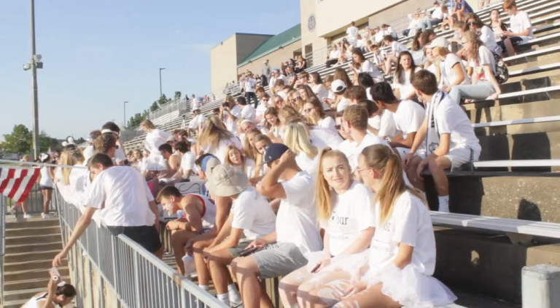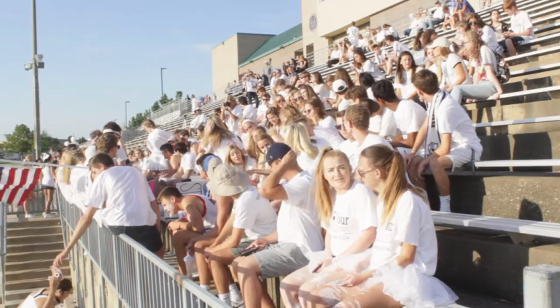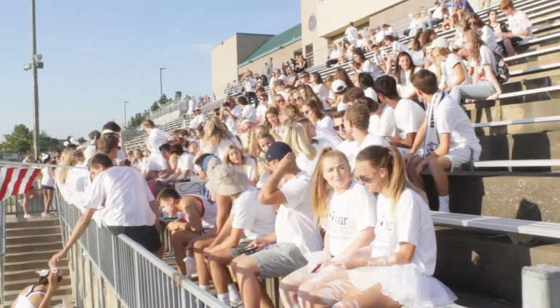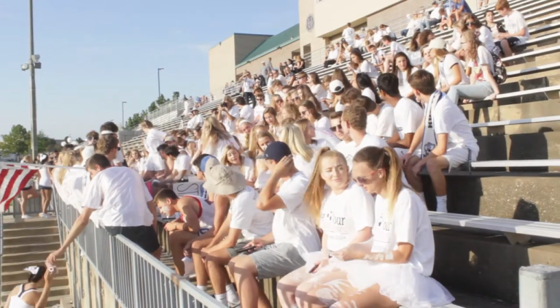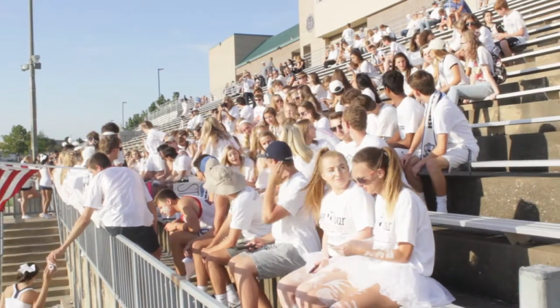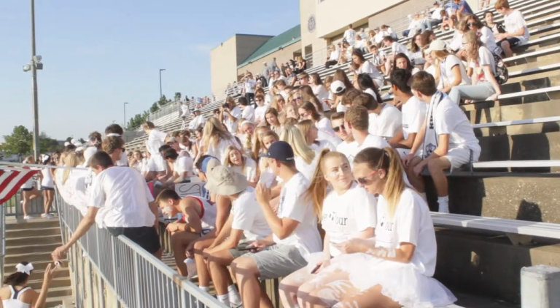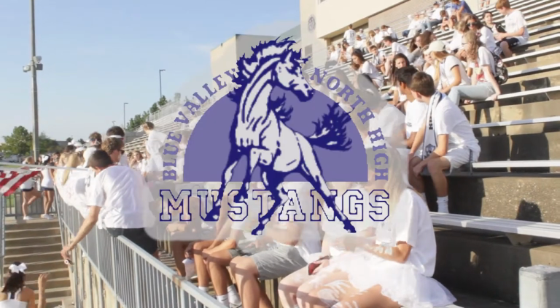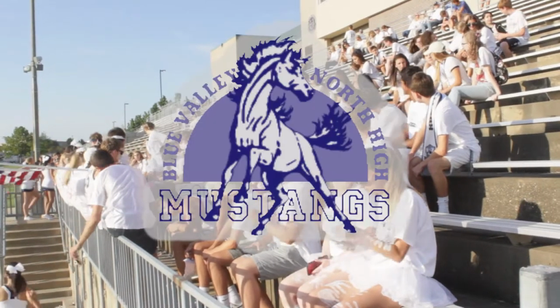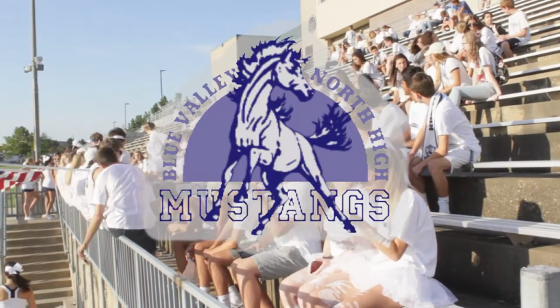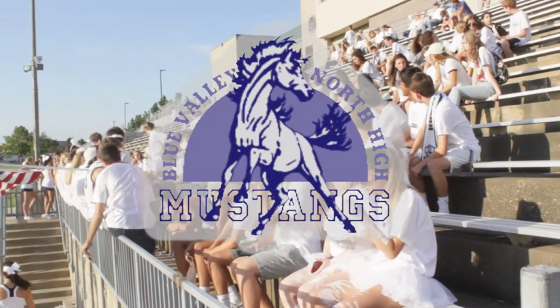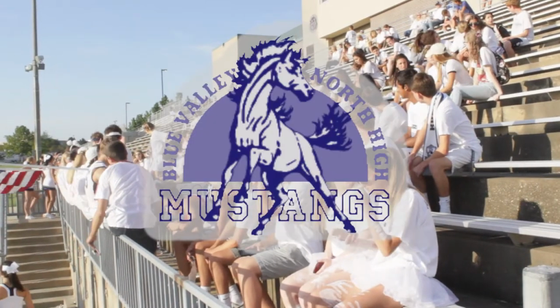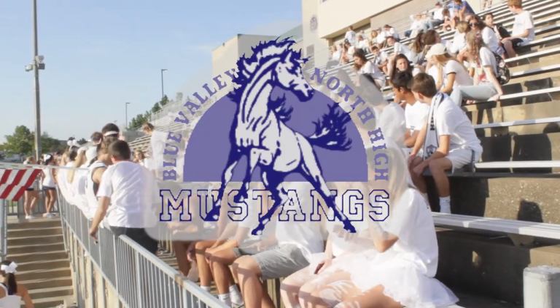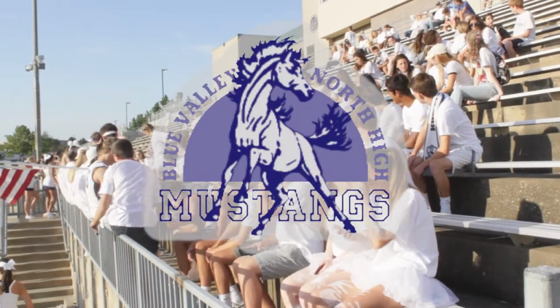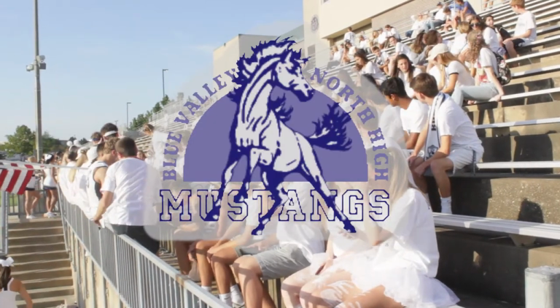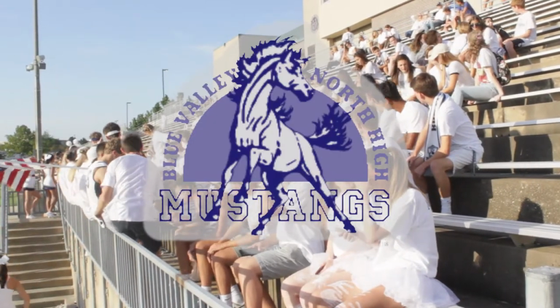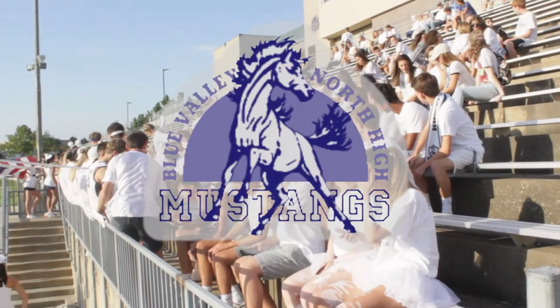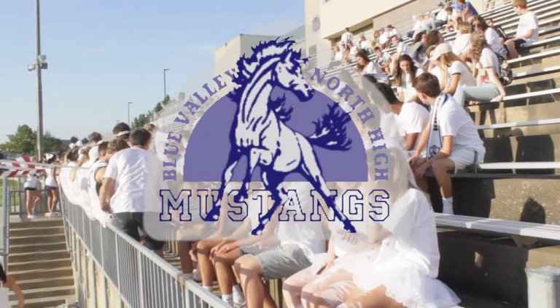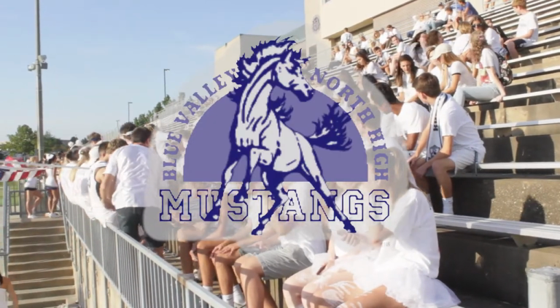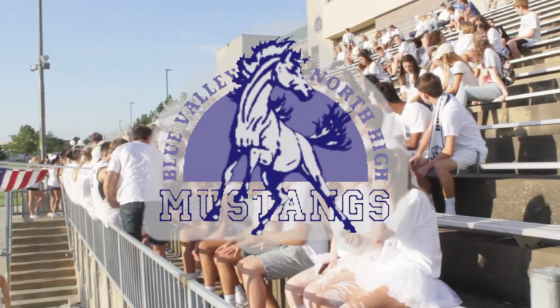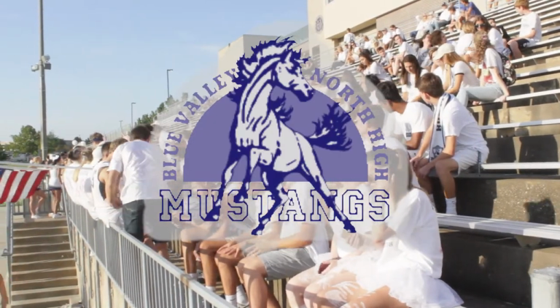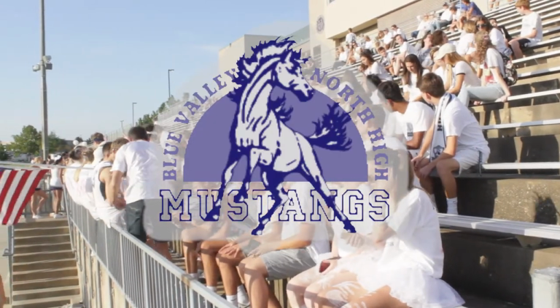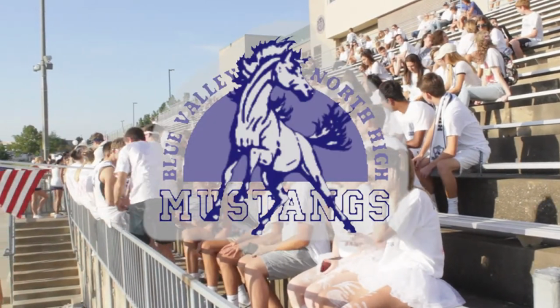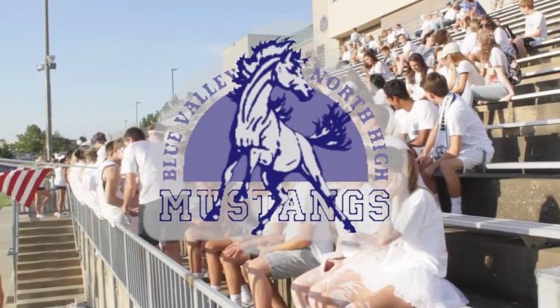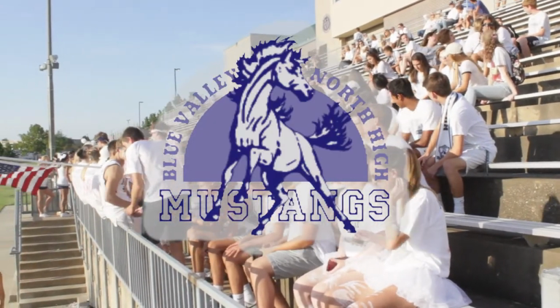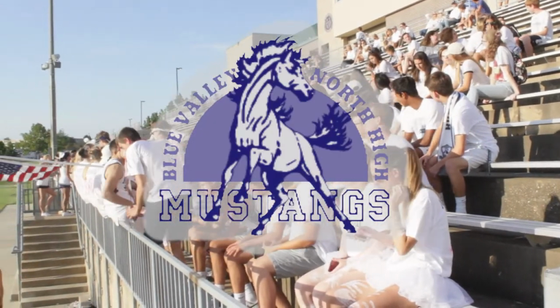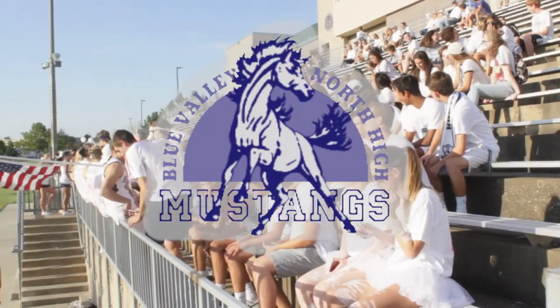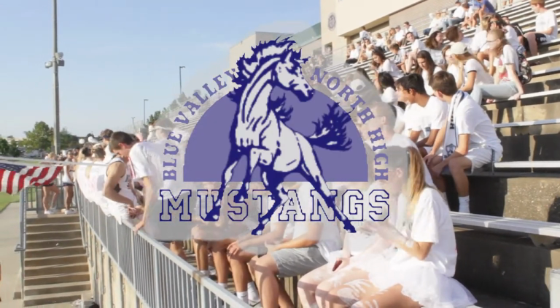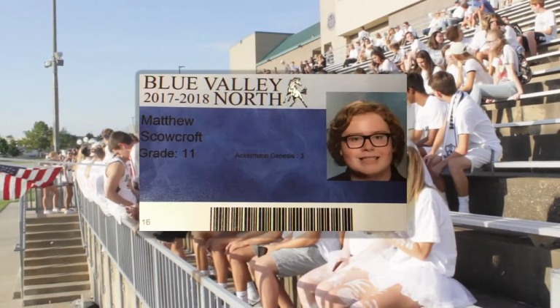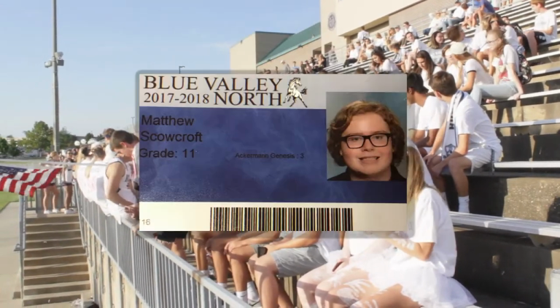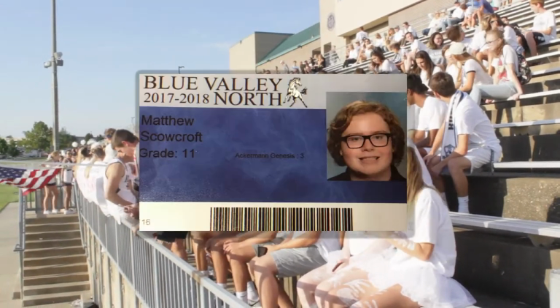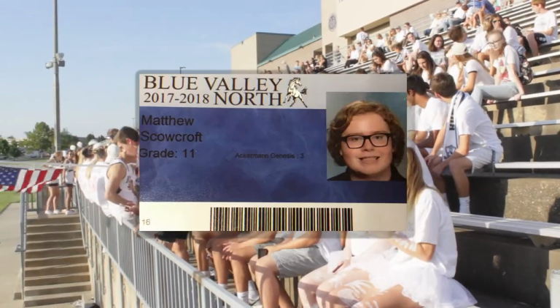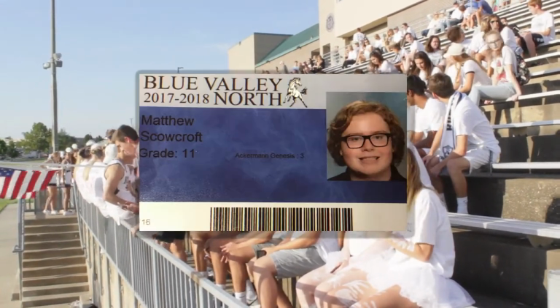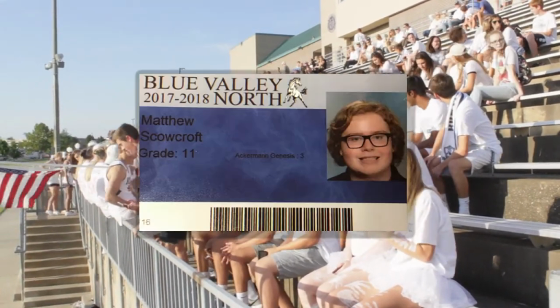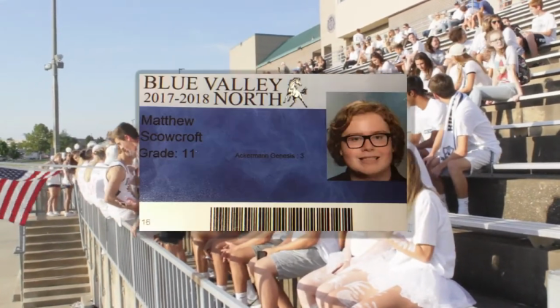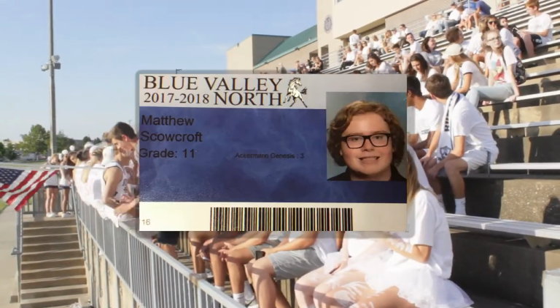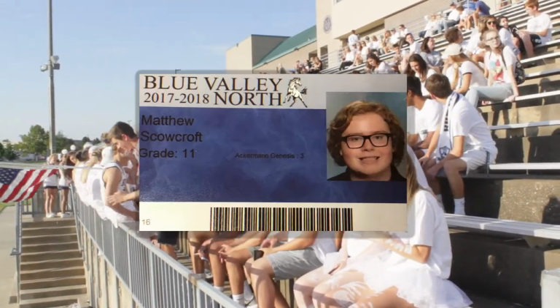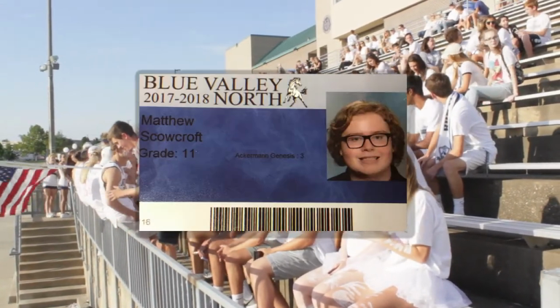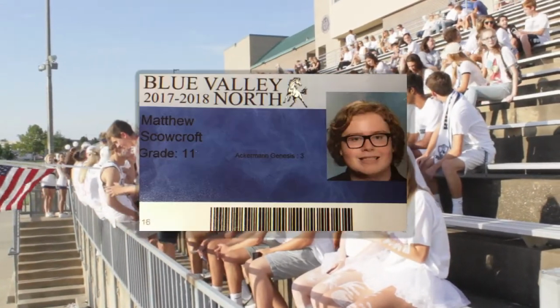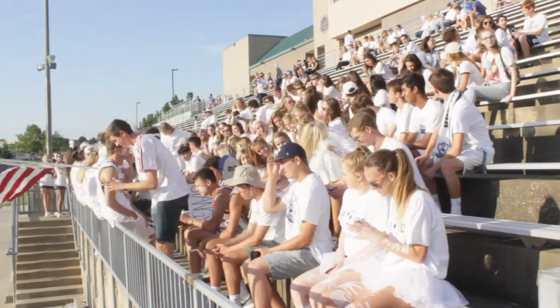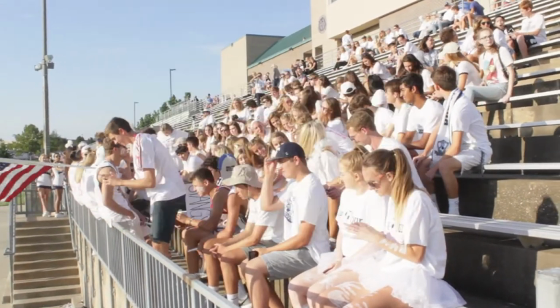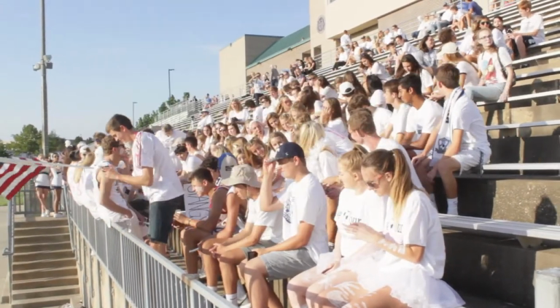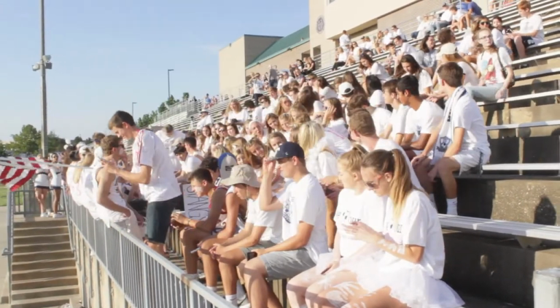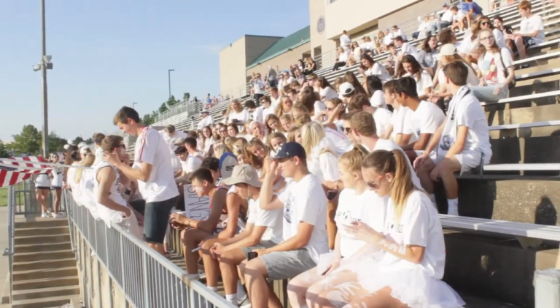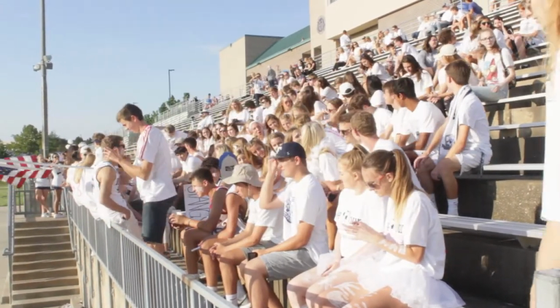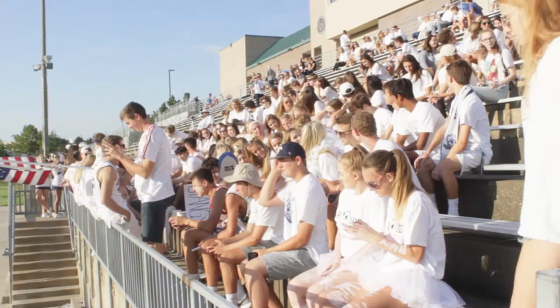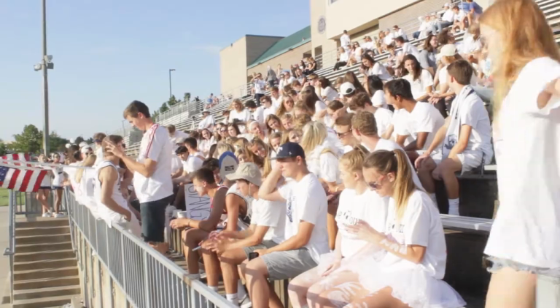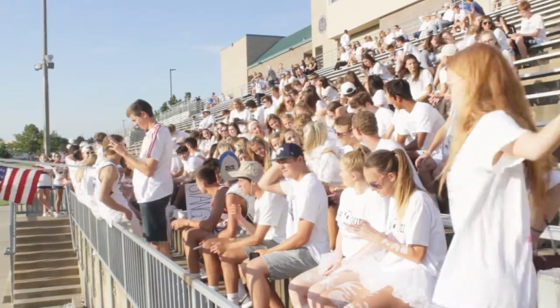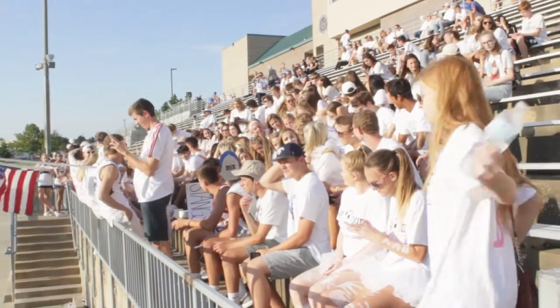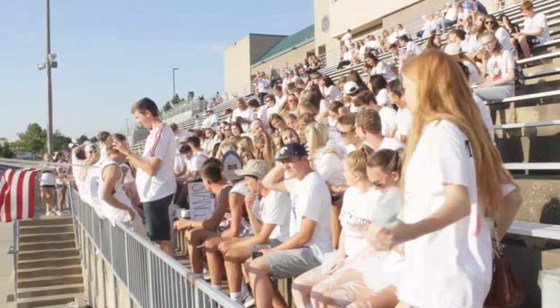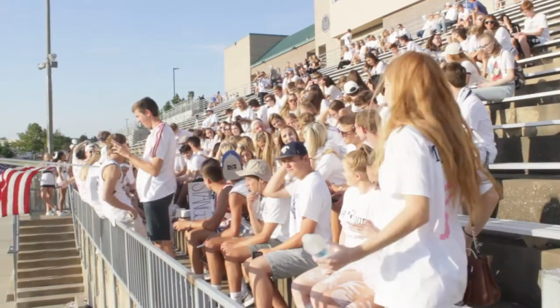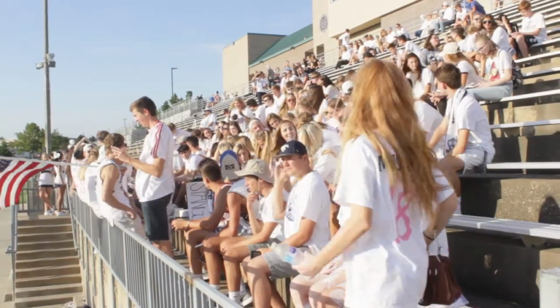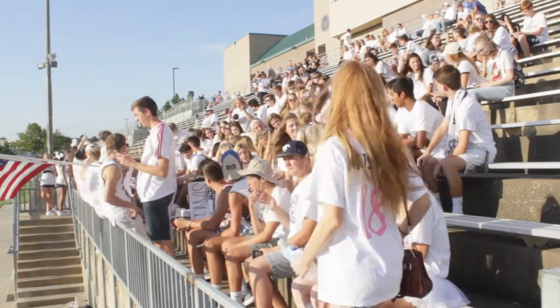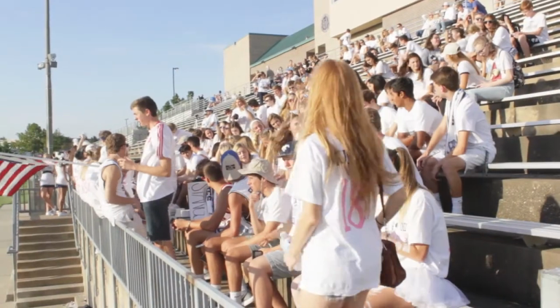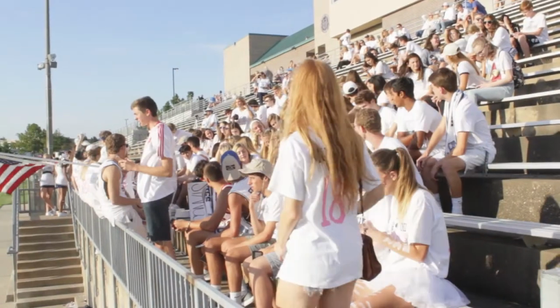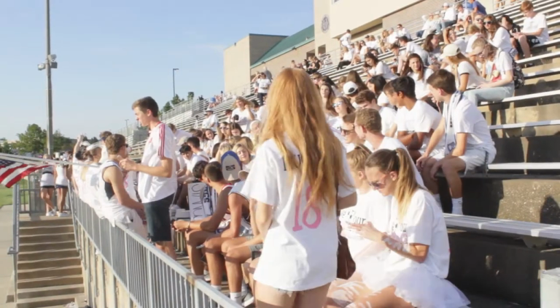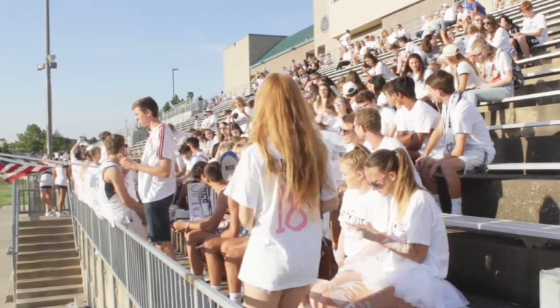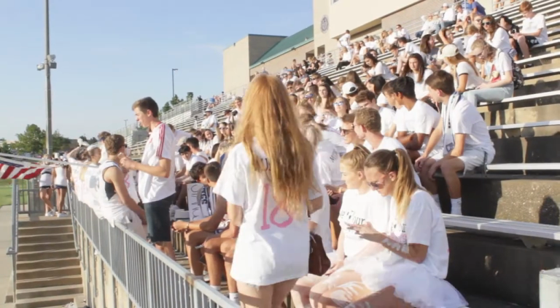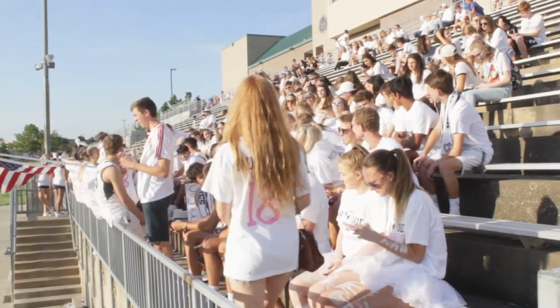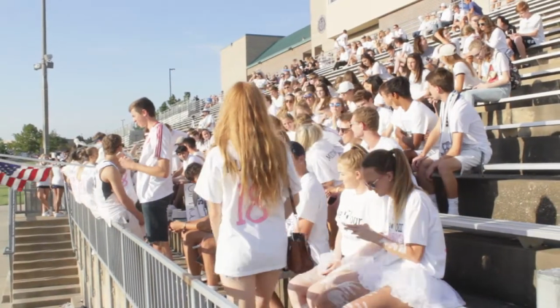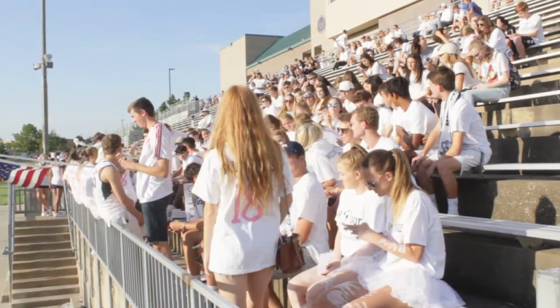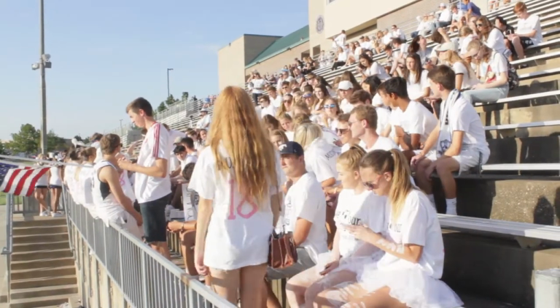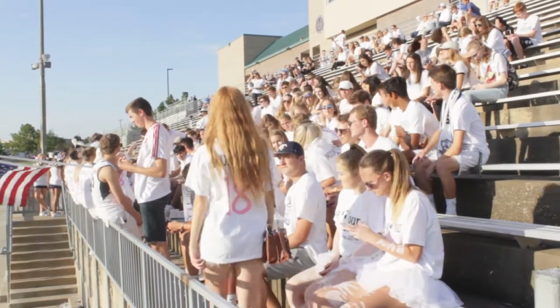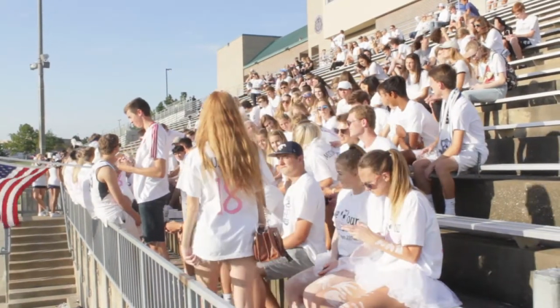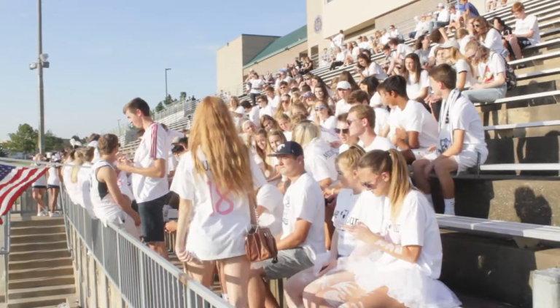Here at BVN we have many mysteries. Today I, Matt Scowcroft, will go about uncovering the enigma that is Blue Valley North.